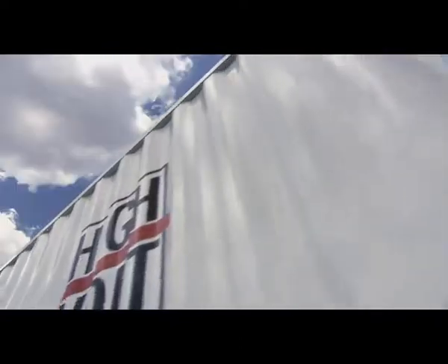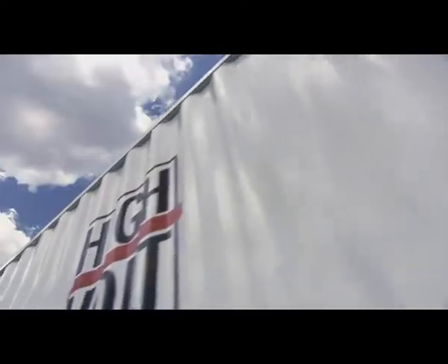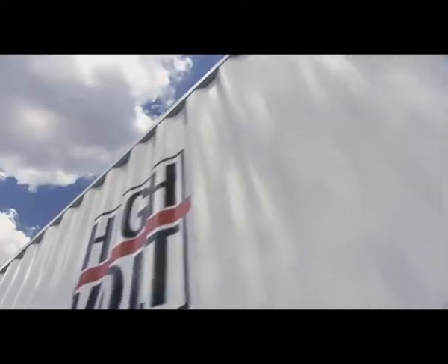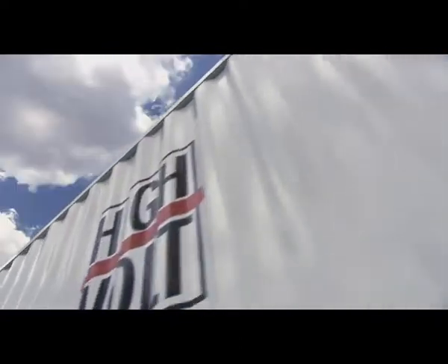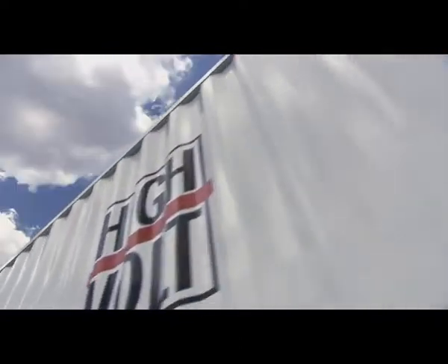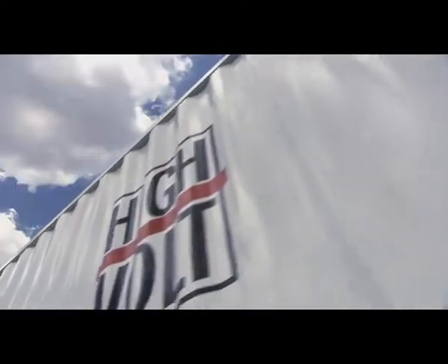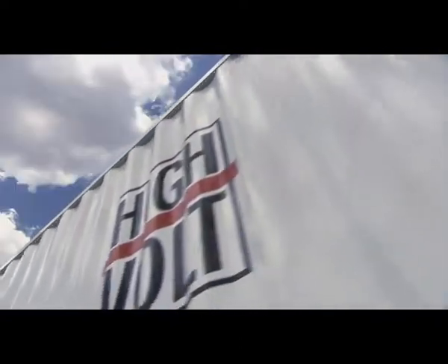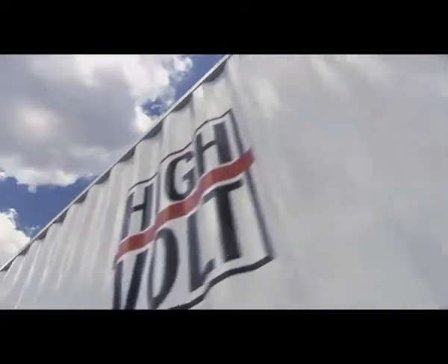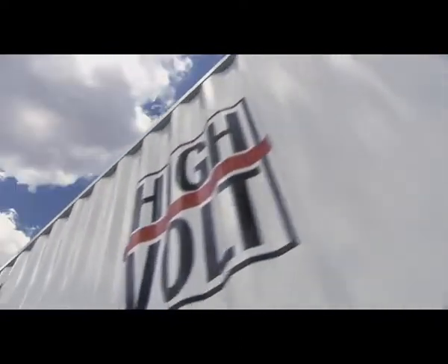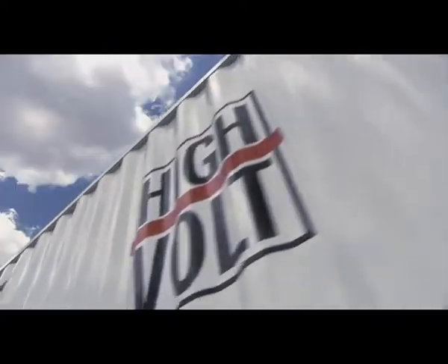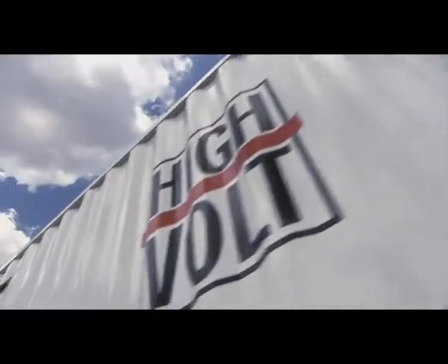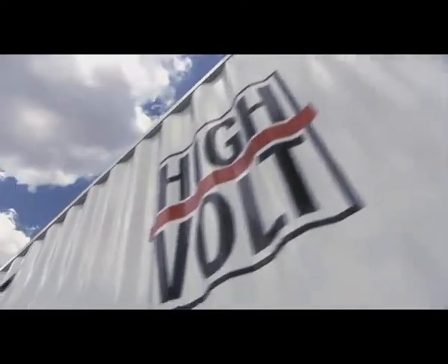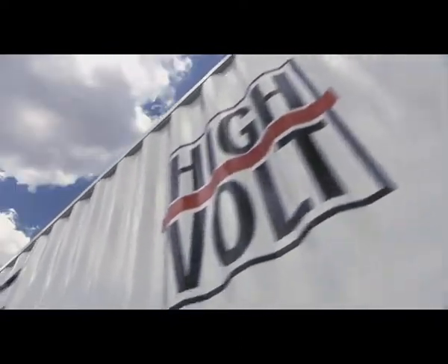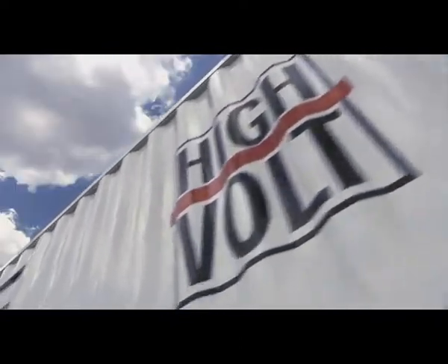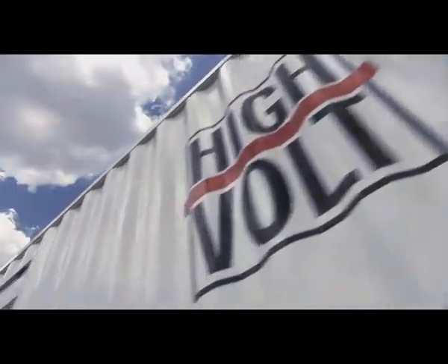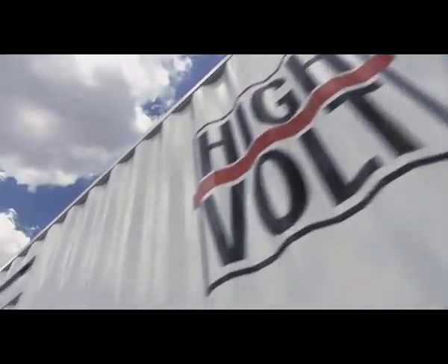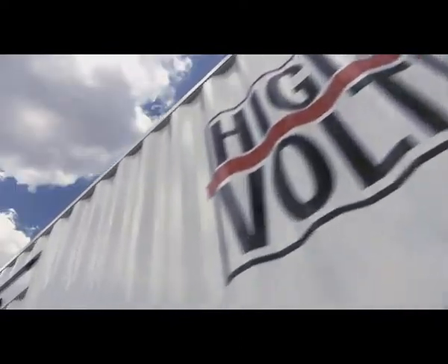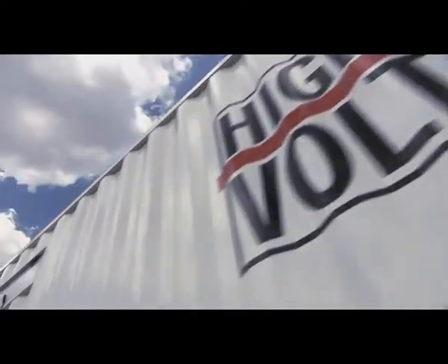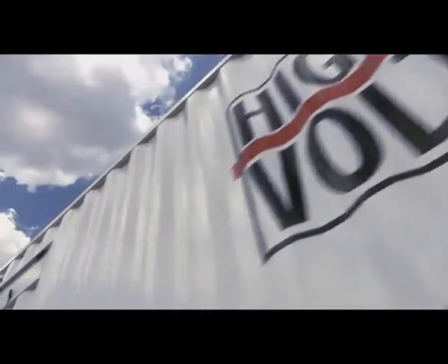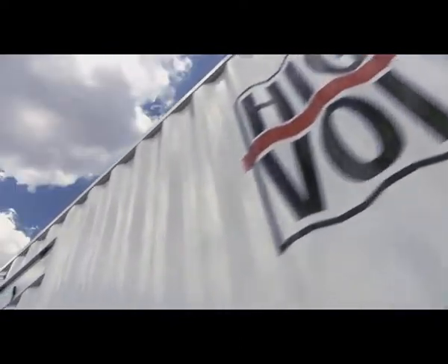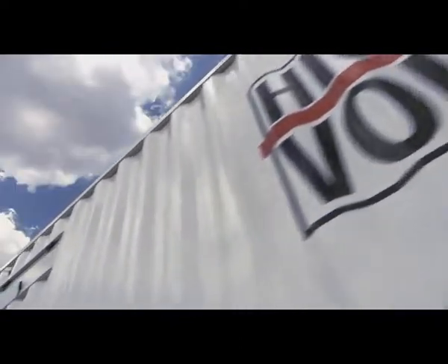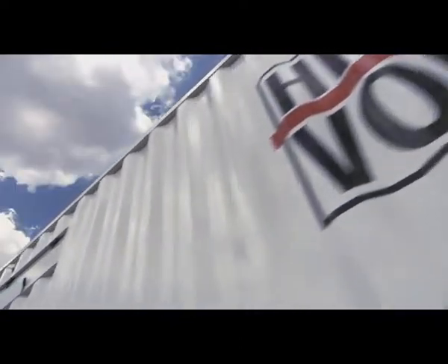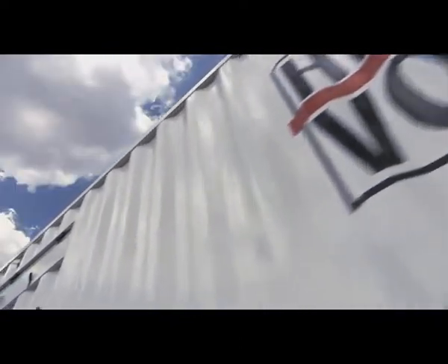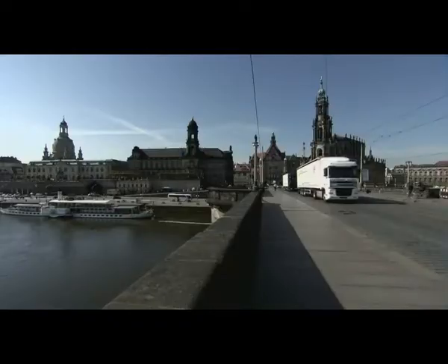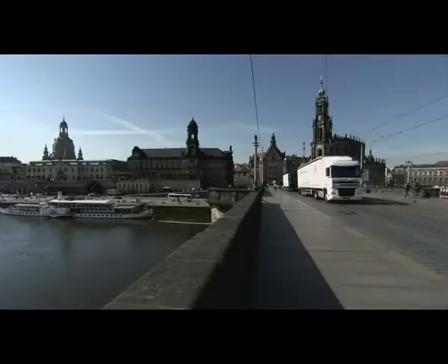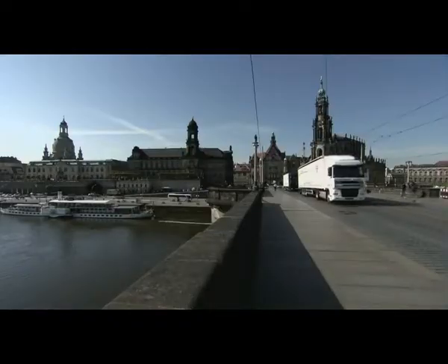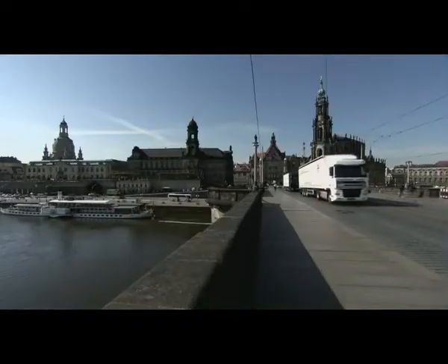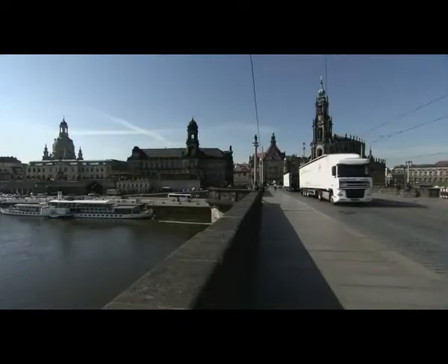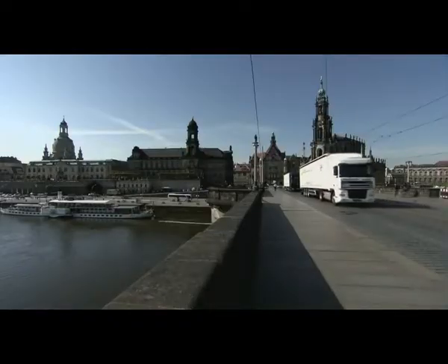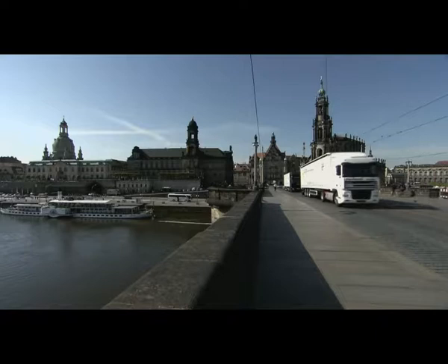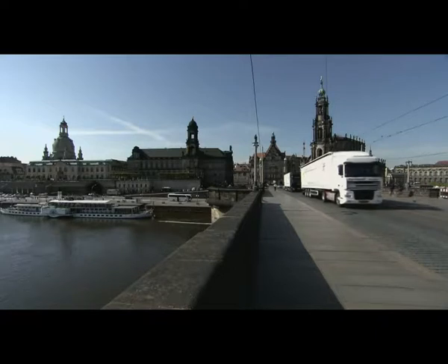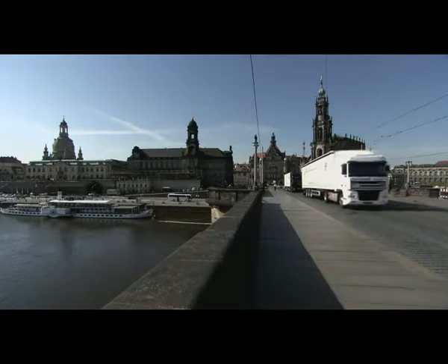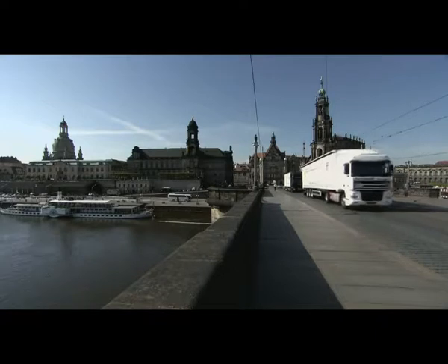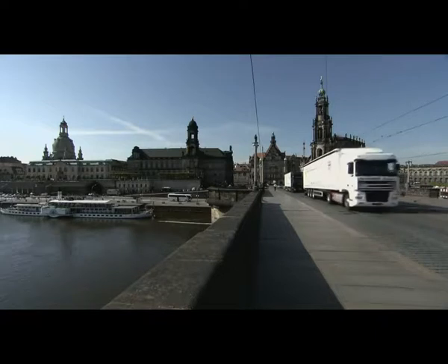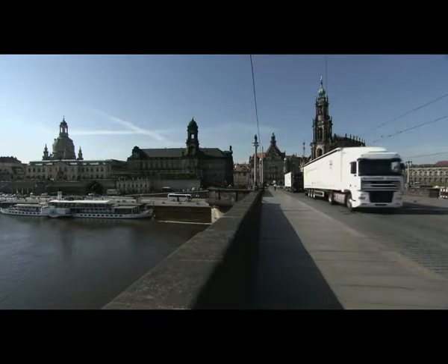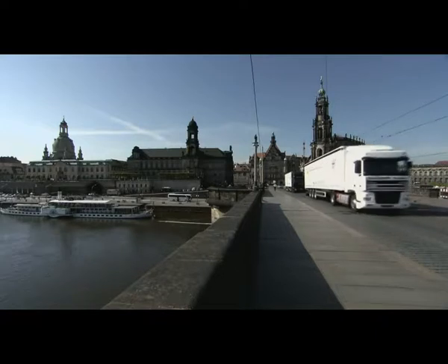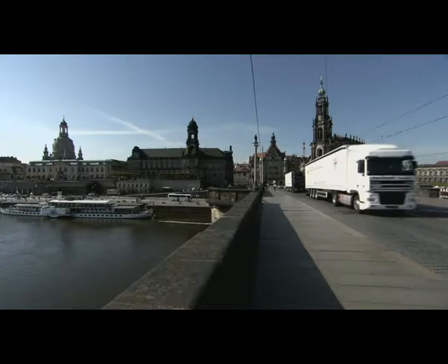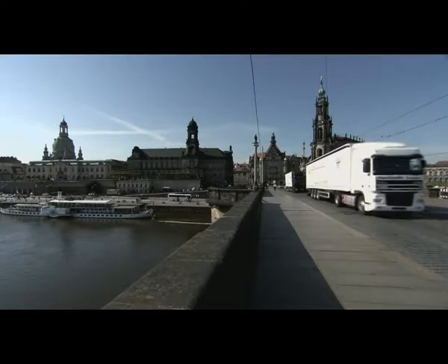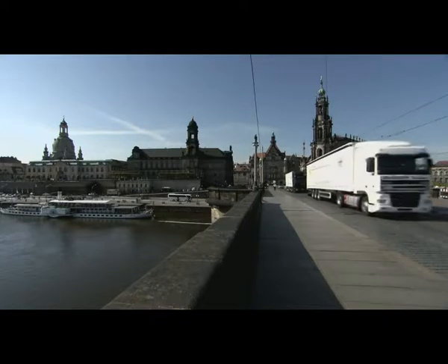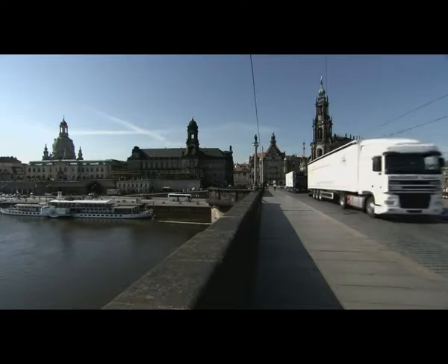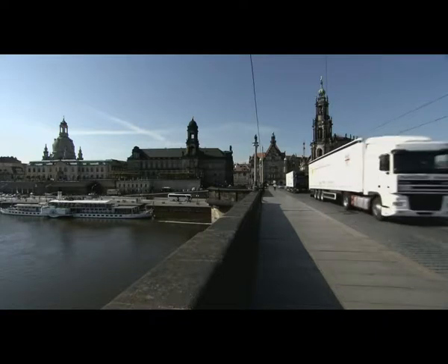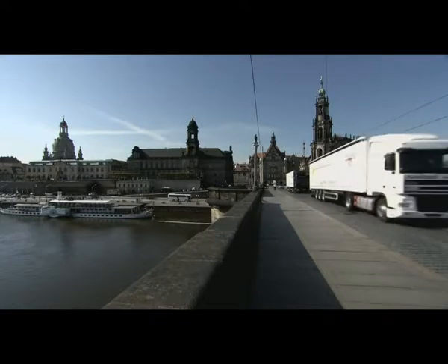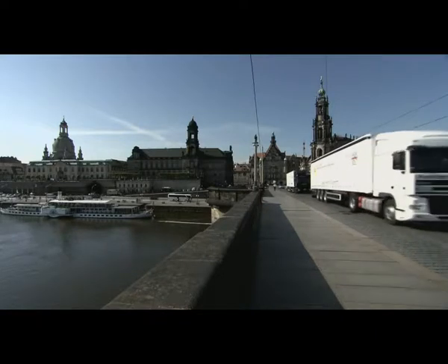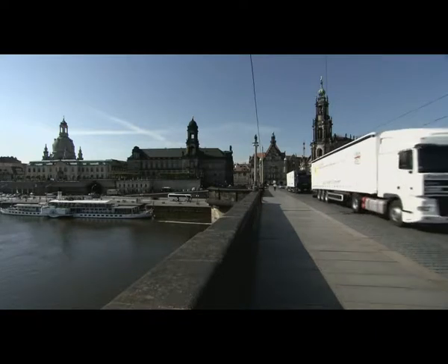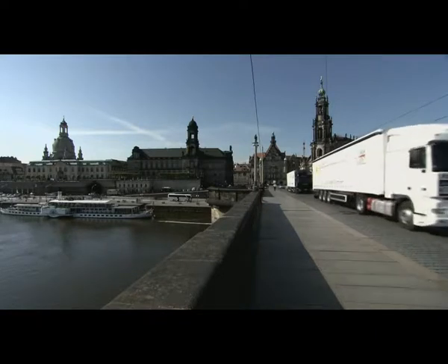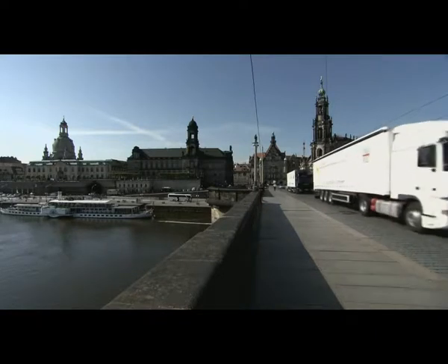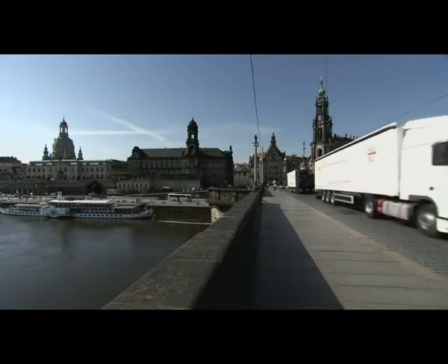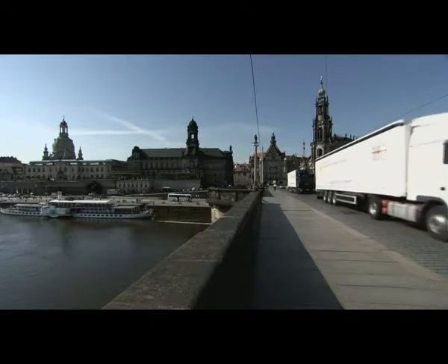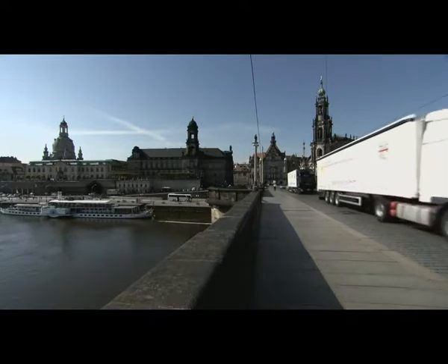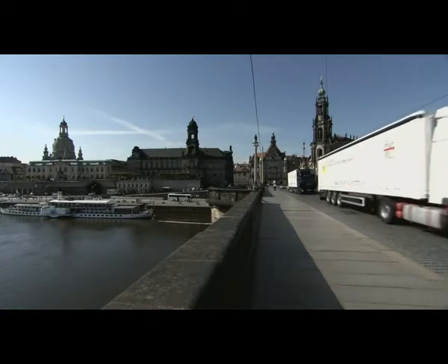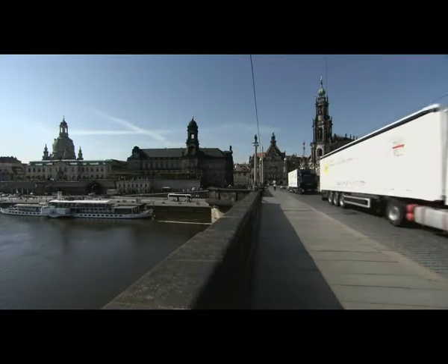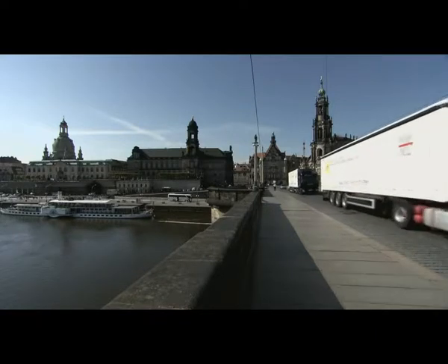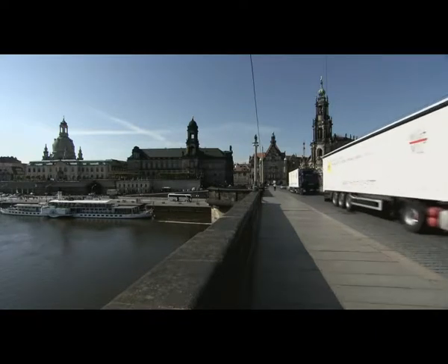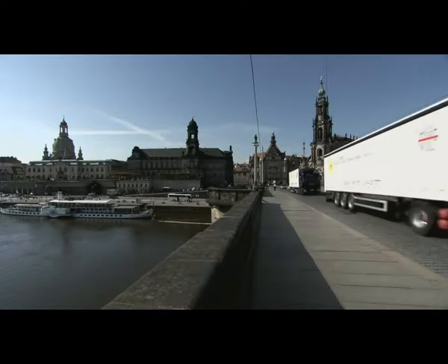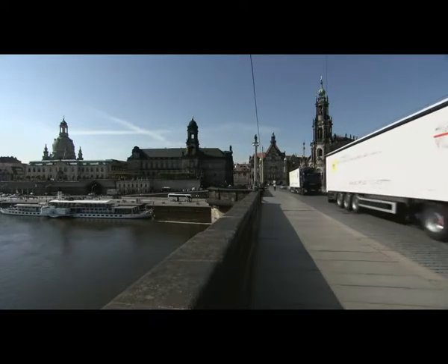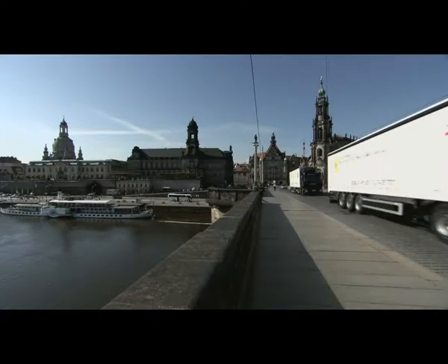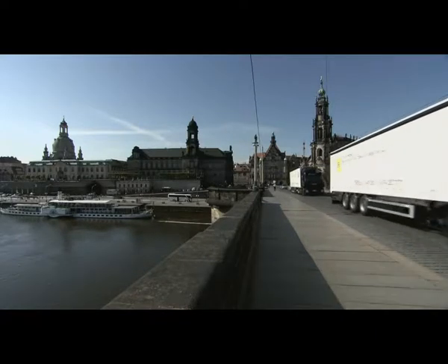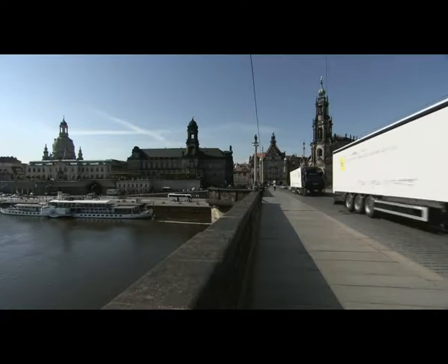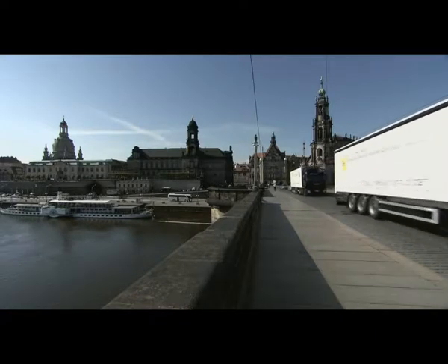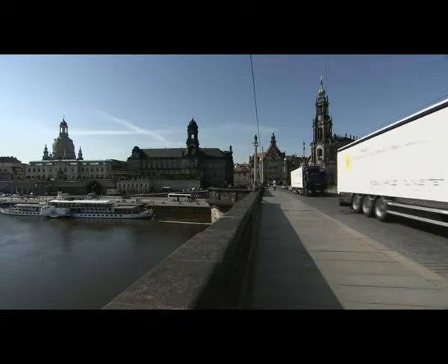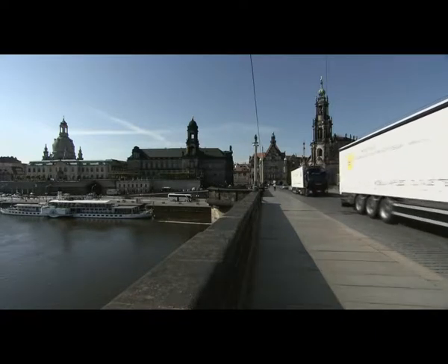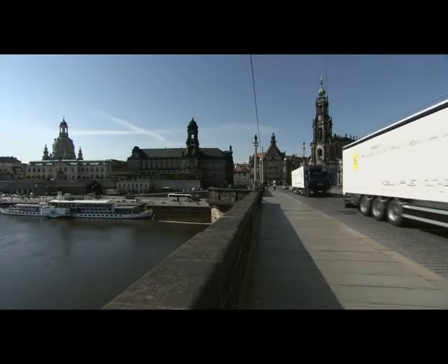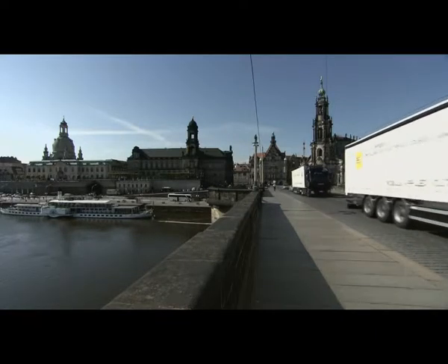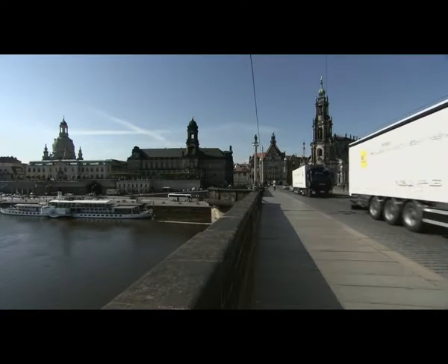The latest from HiVolt? Mobile test systems for on-site testing of large power transformers.